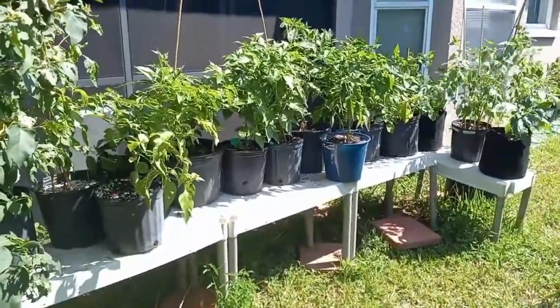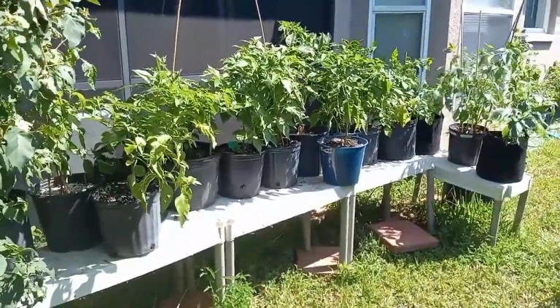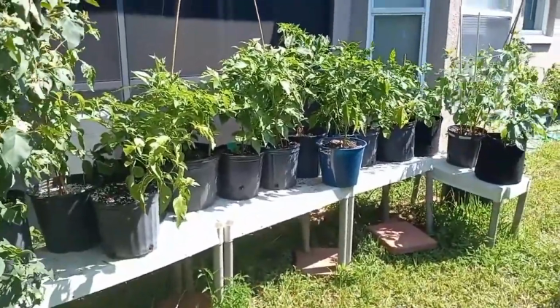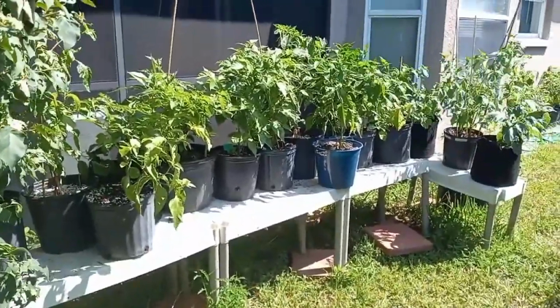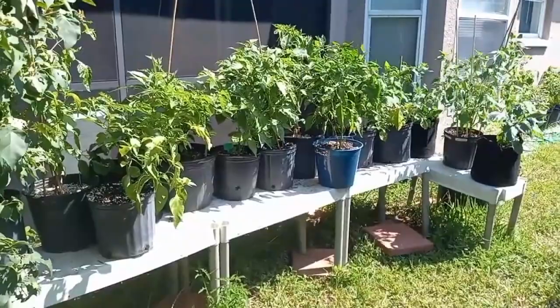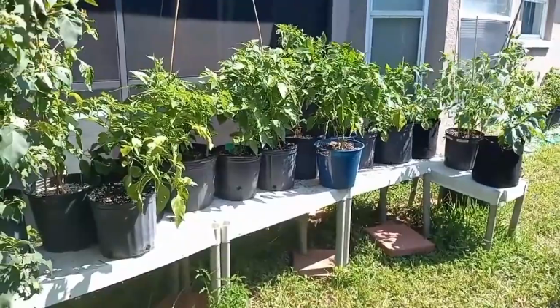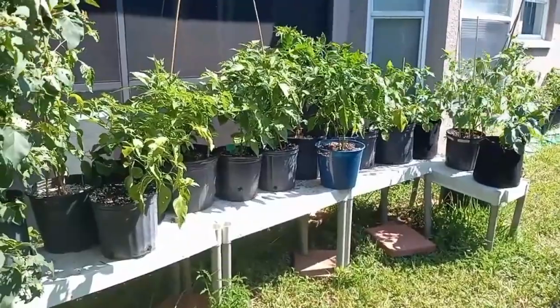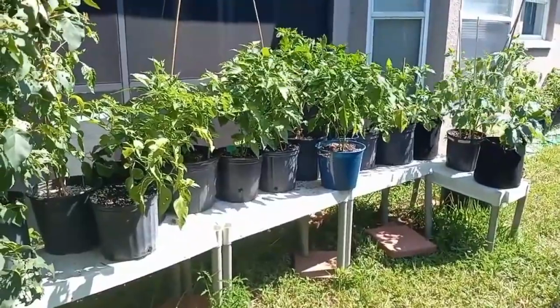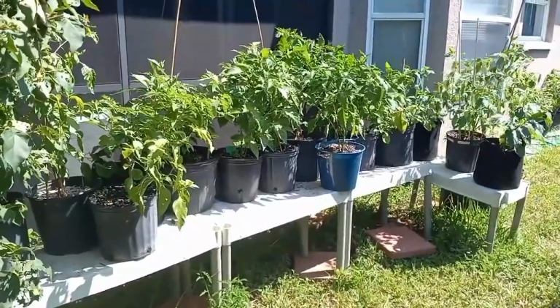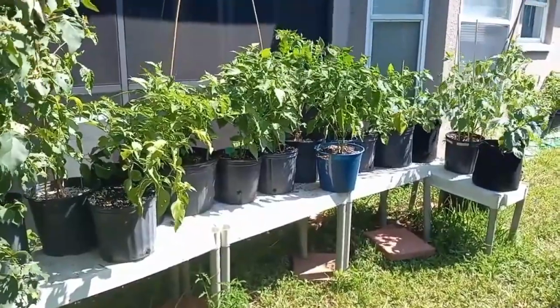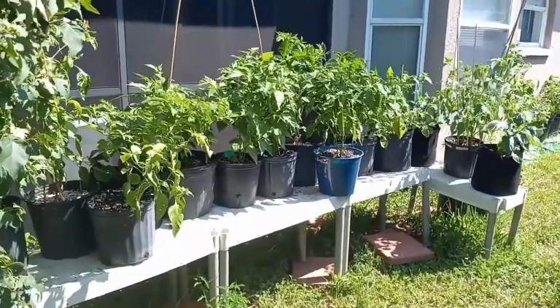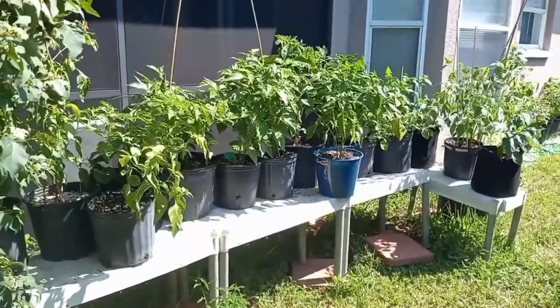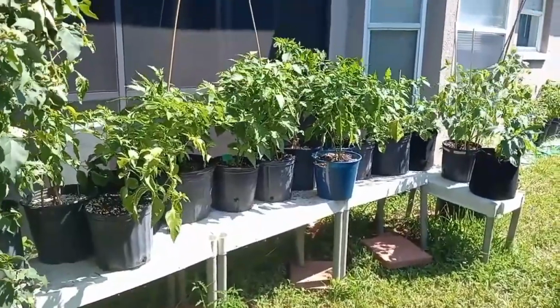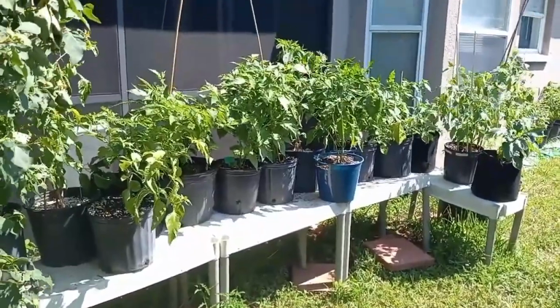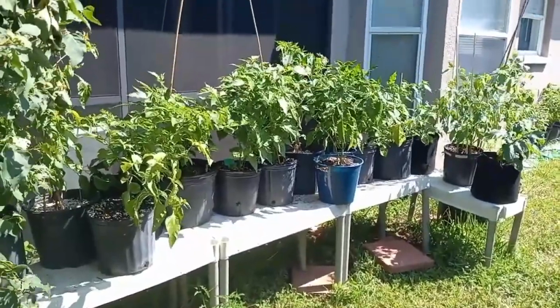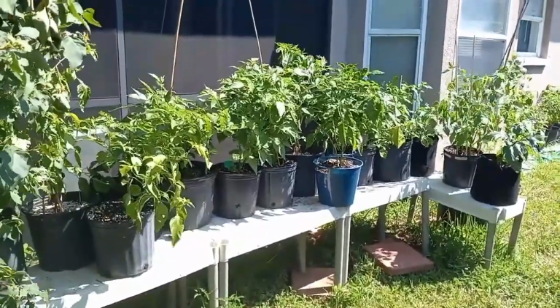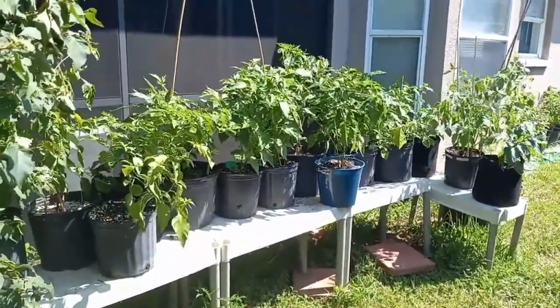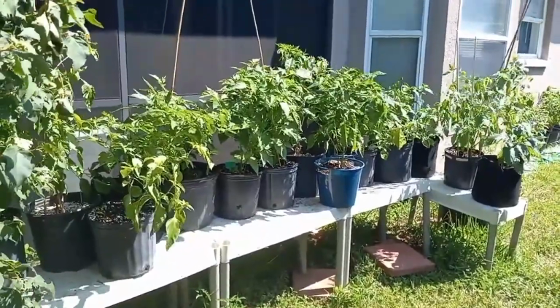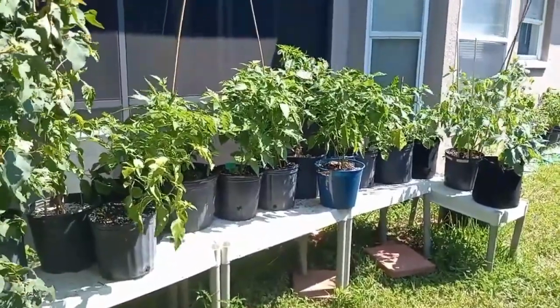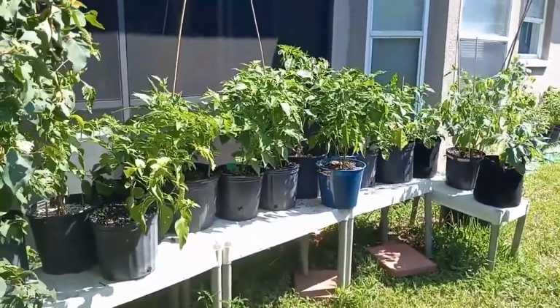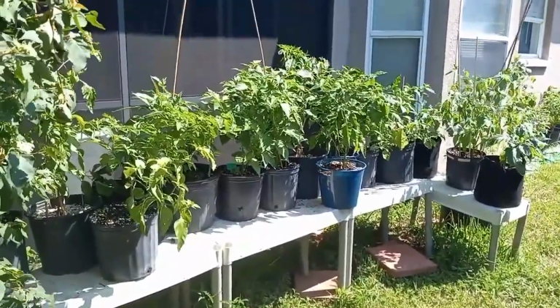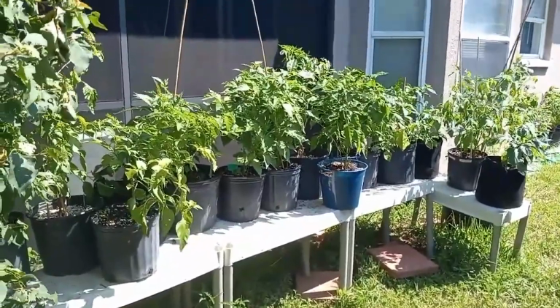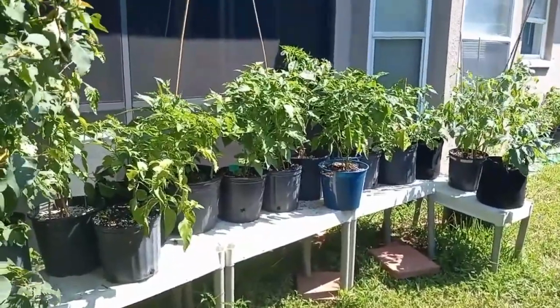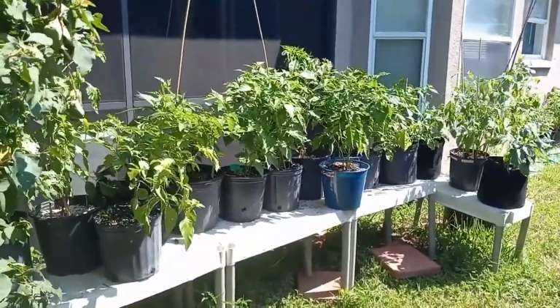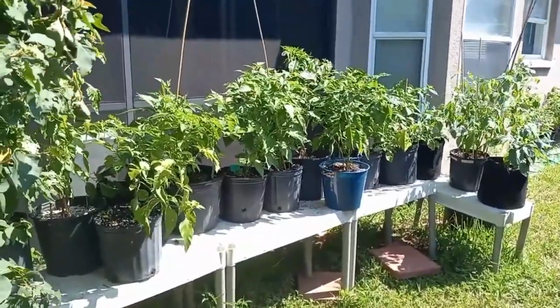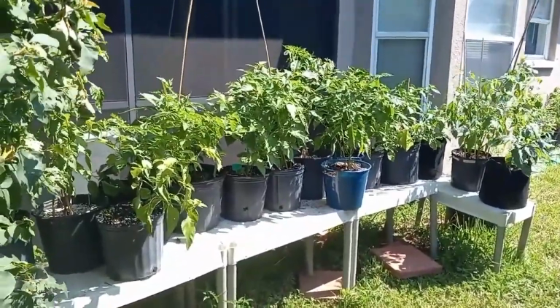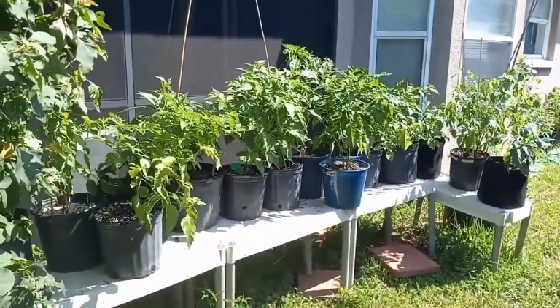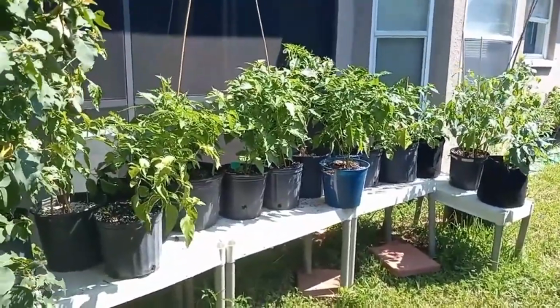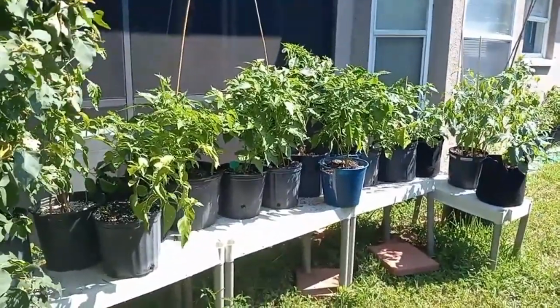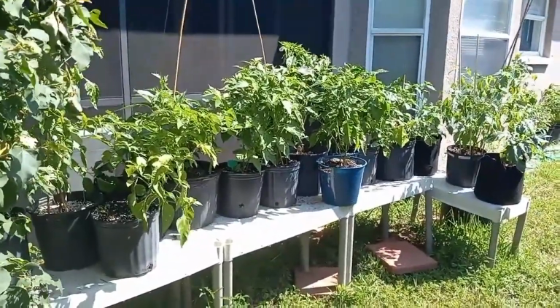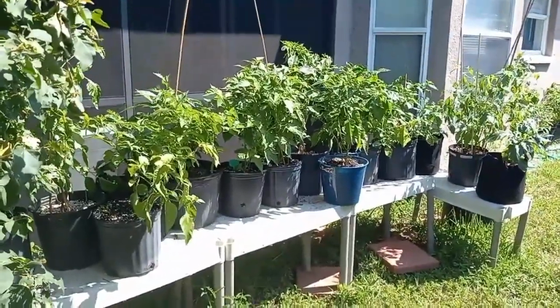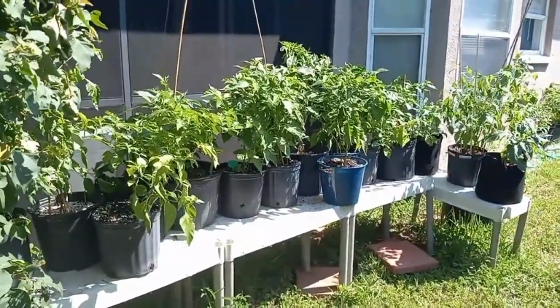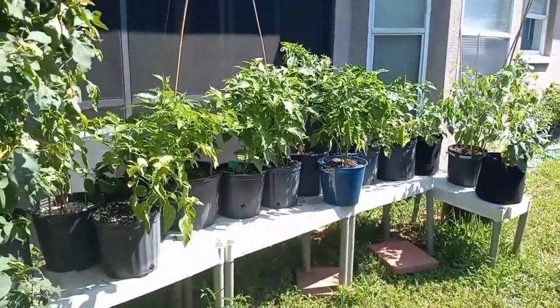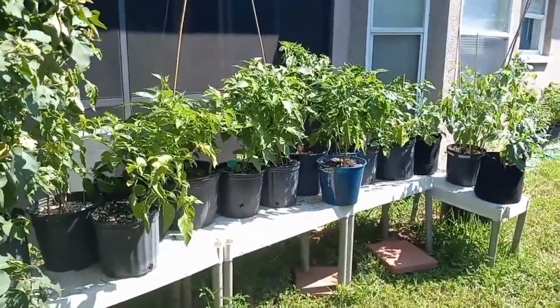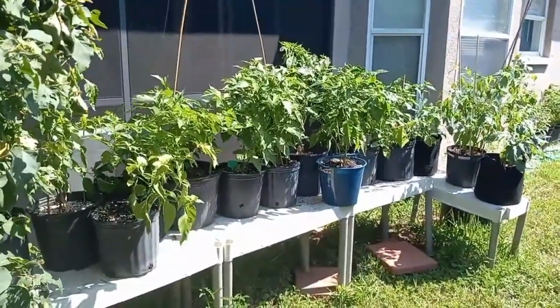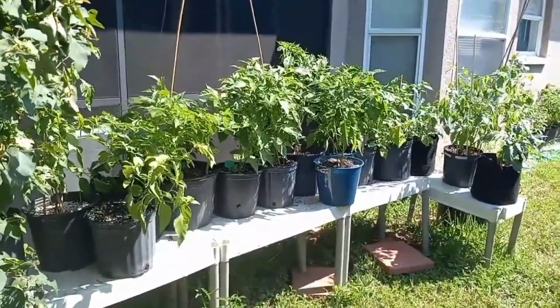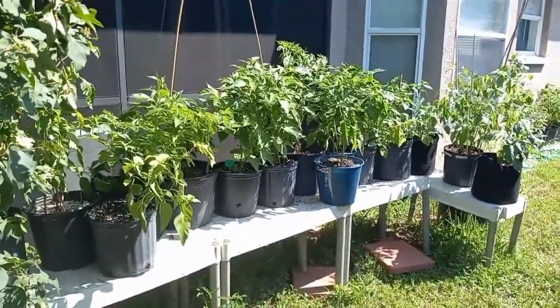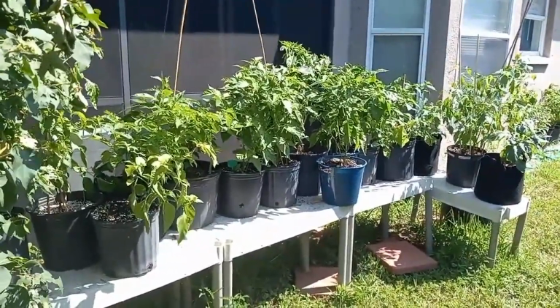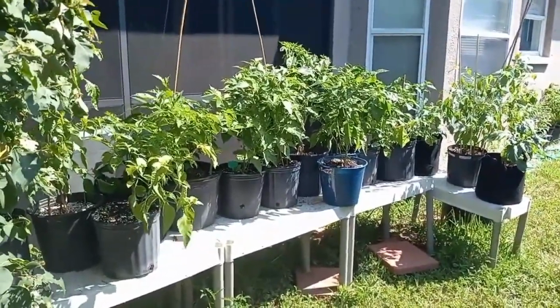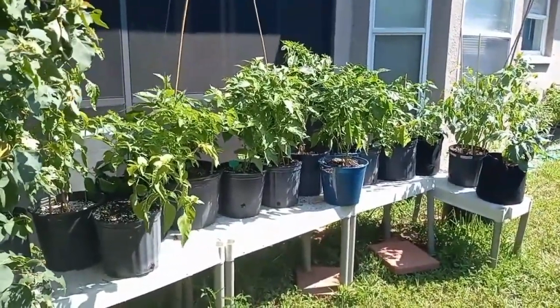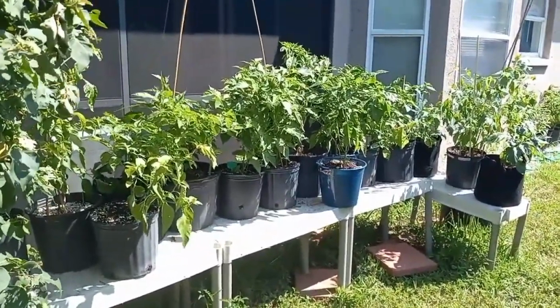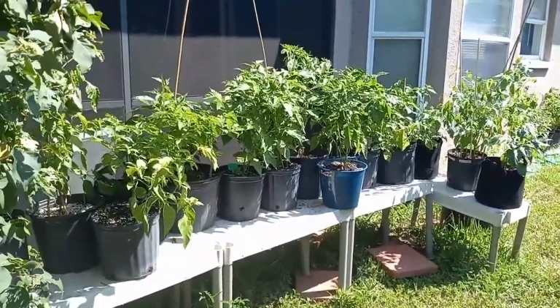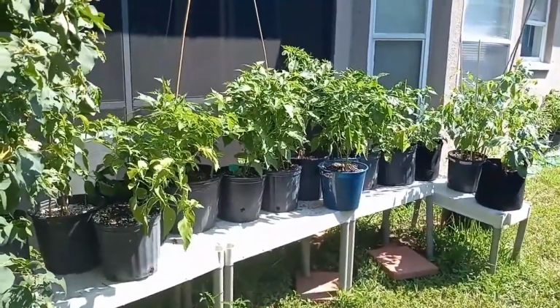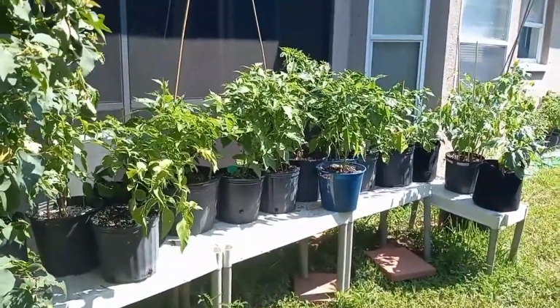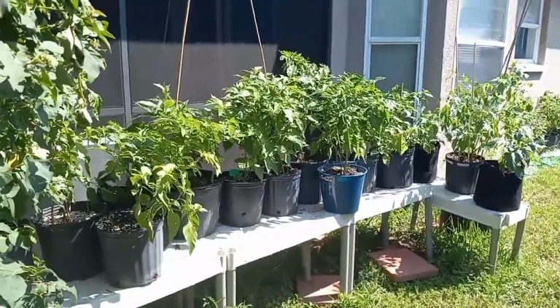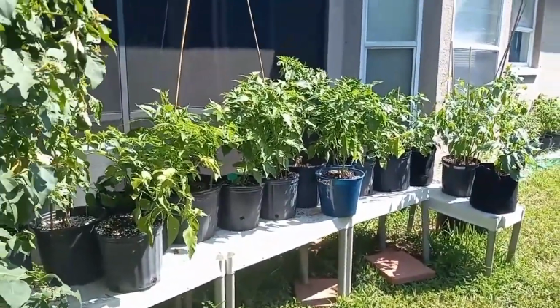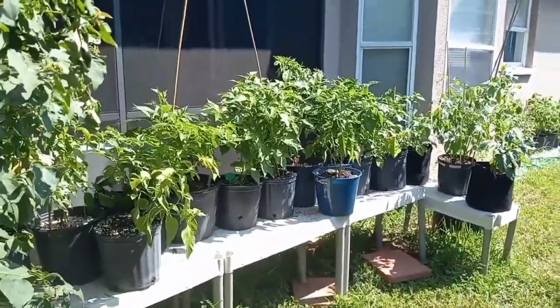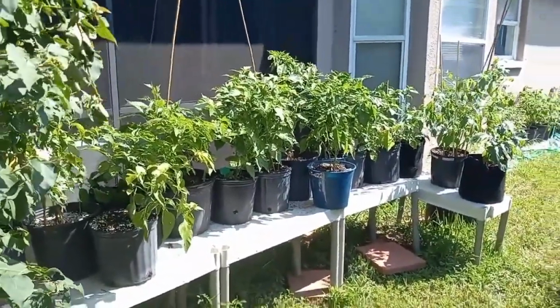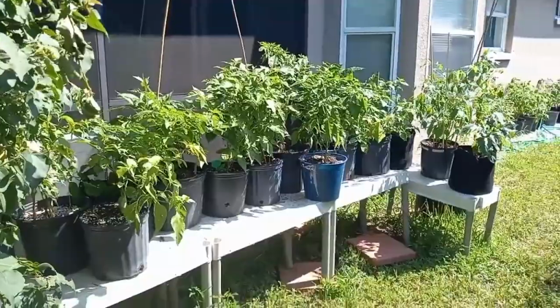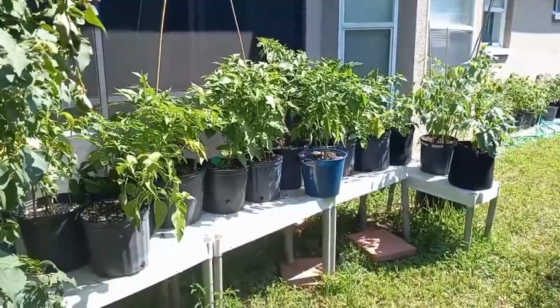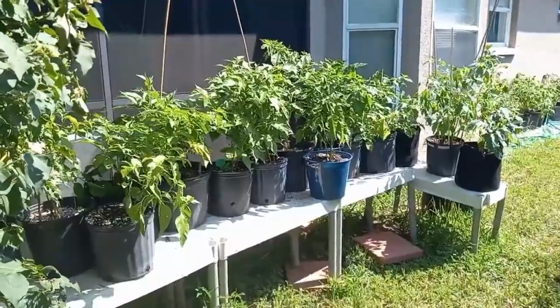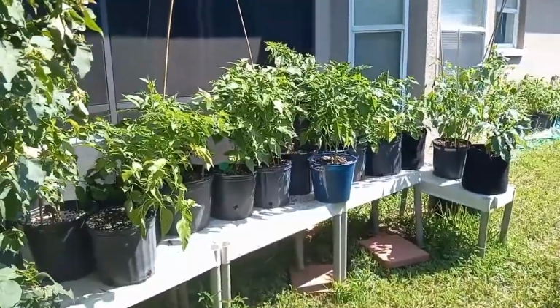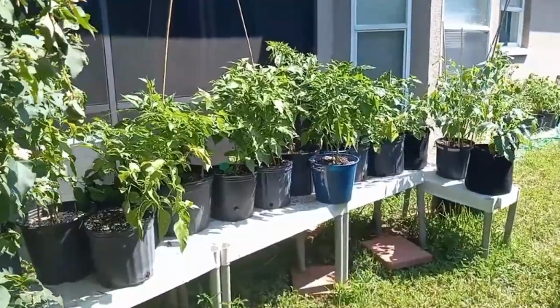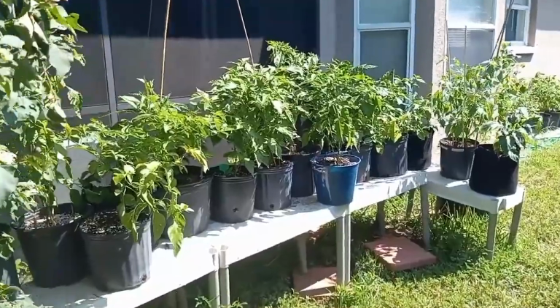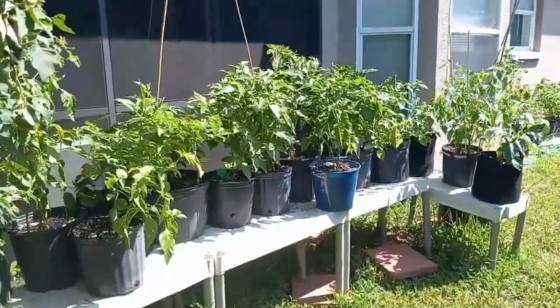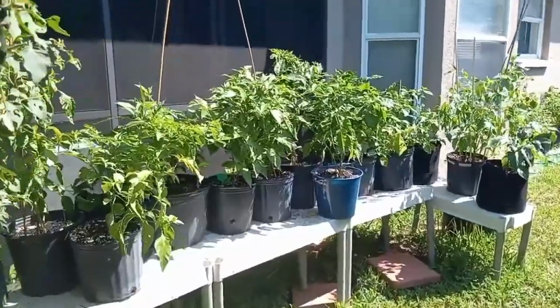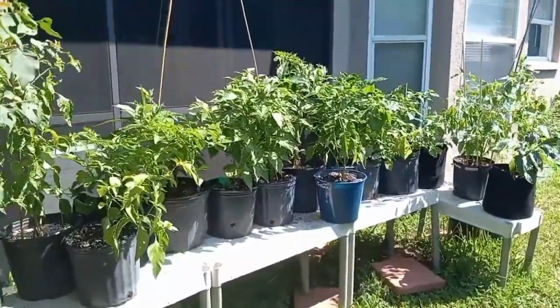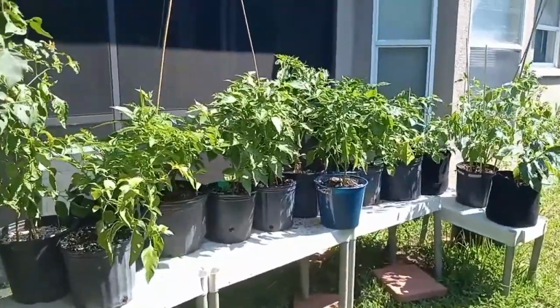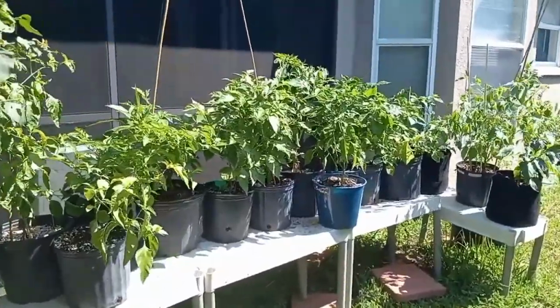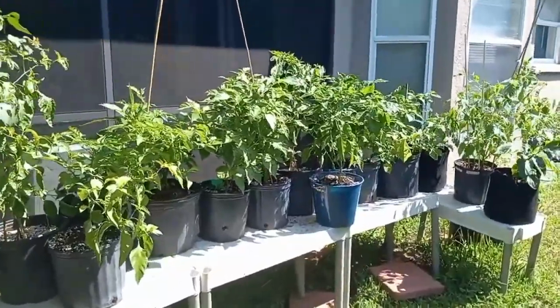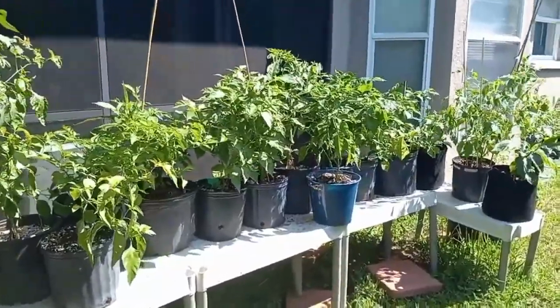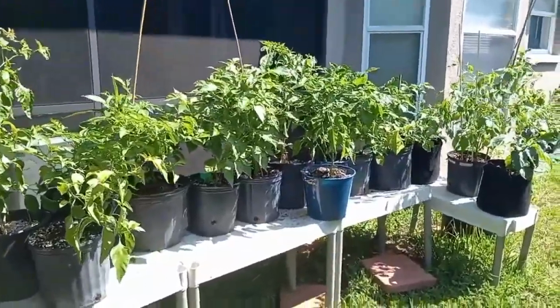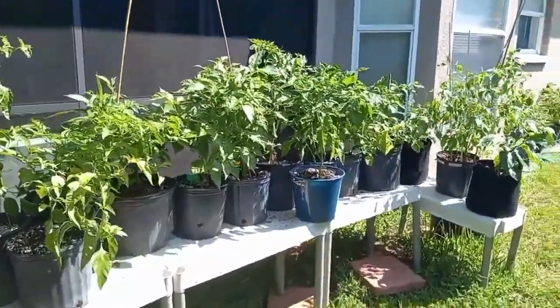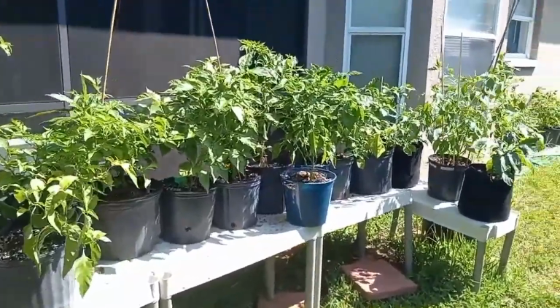It's been a while since we started this gardening project, but I think we're starting to get somewhere. Take a look.